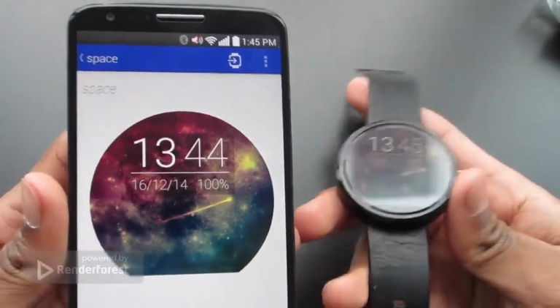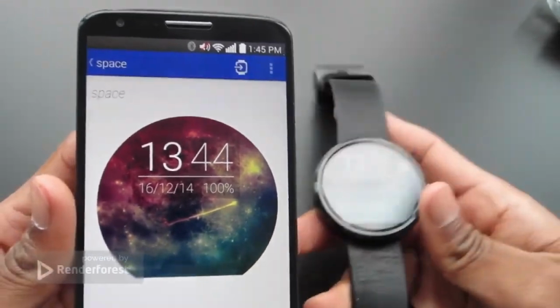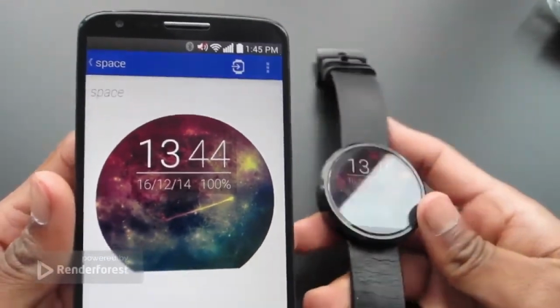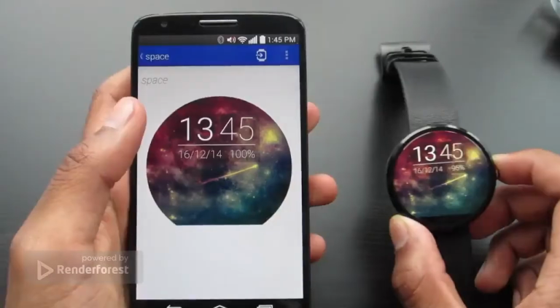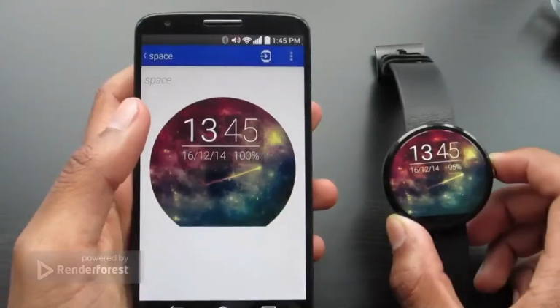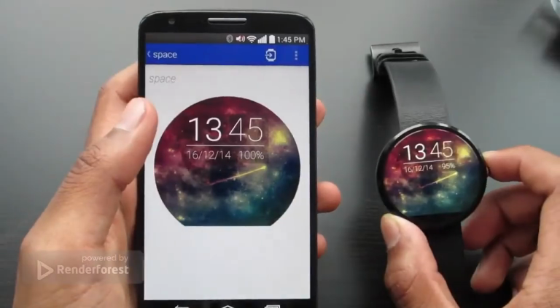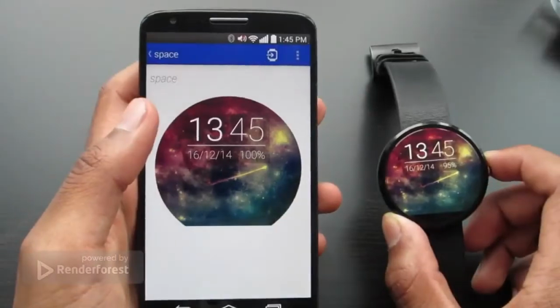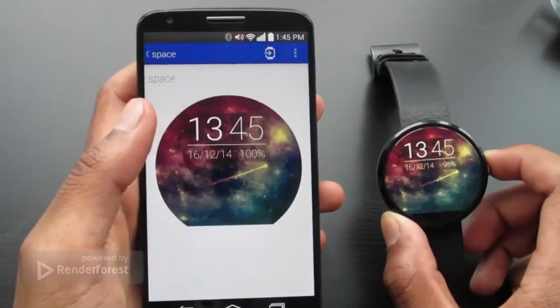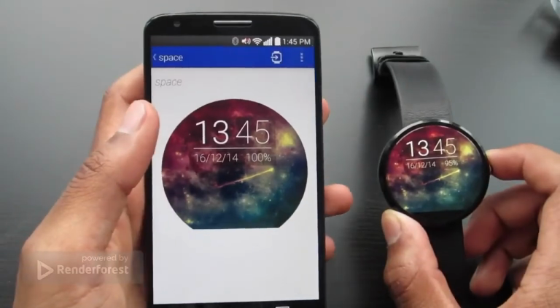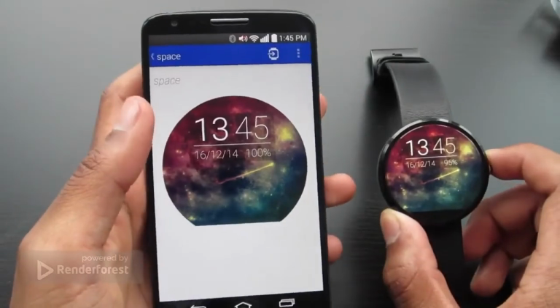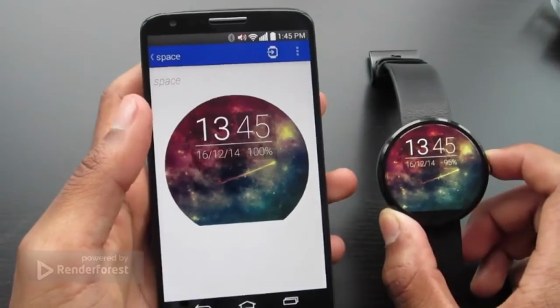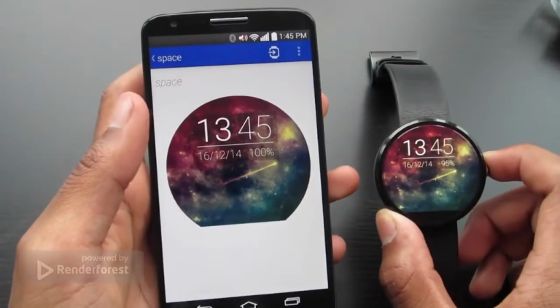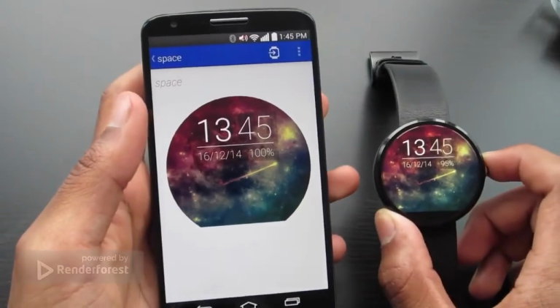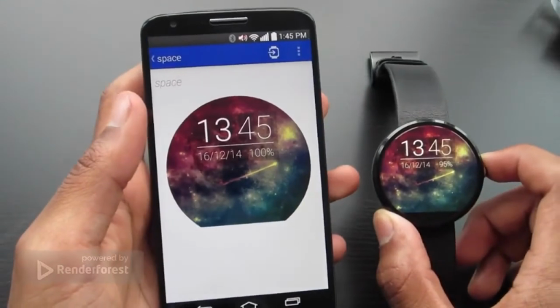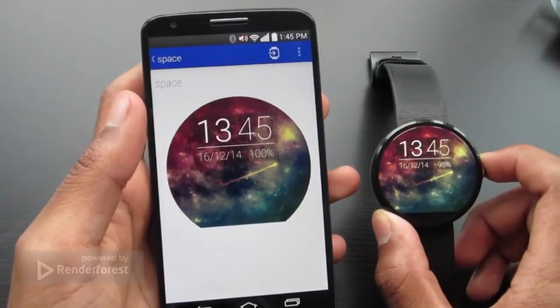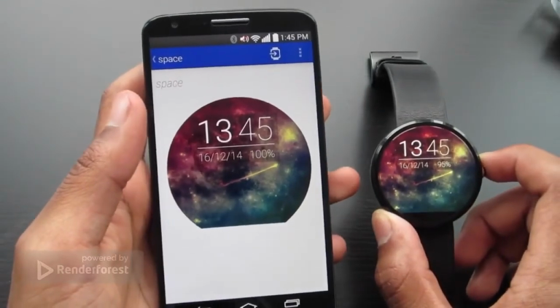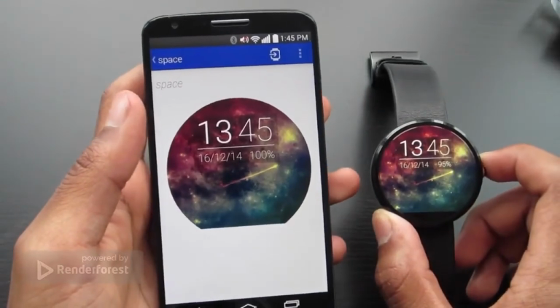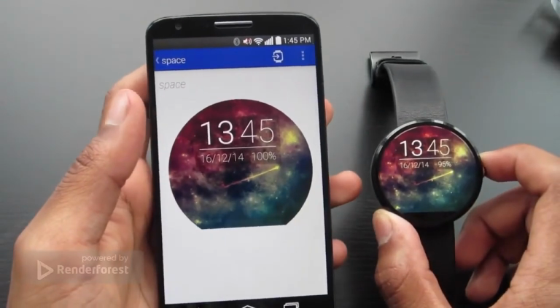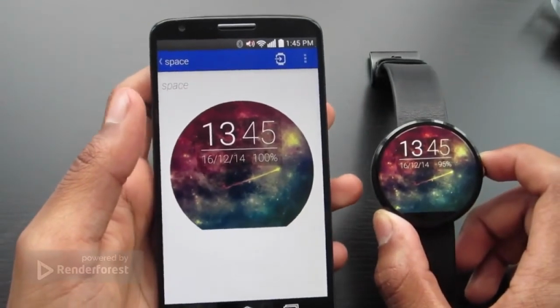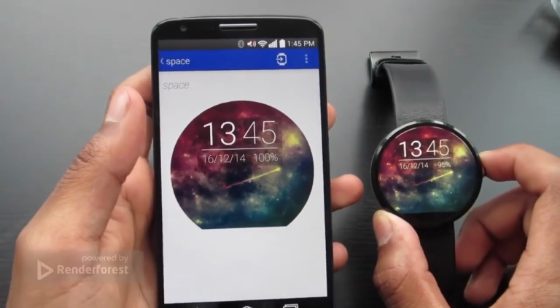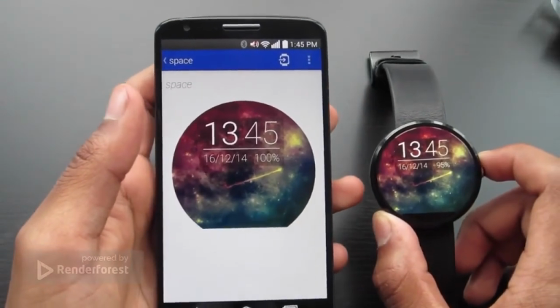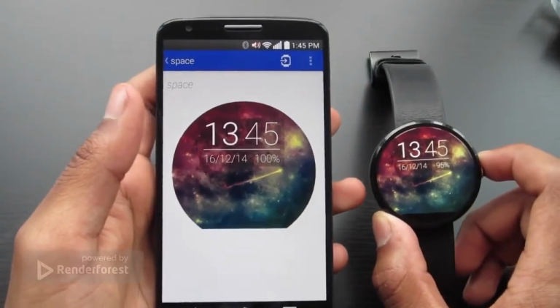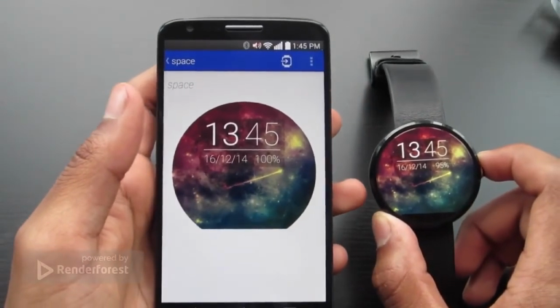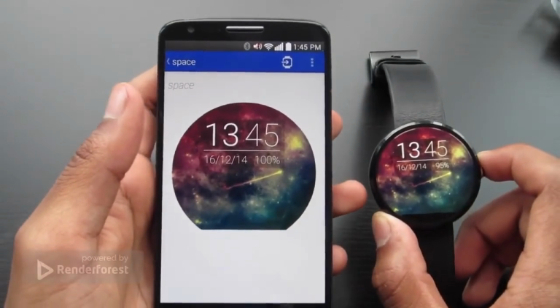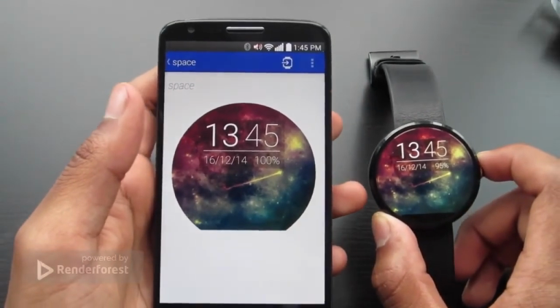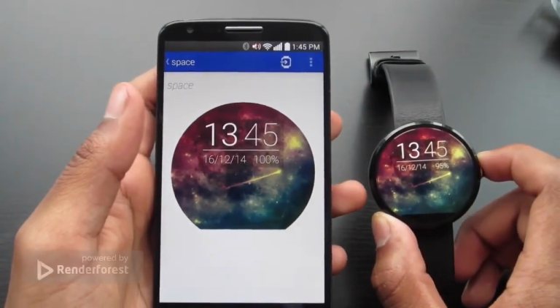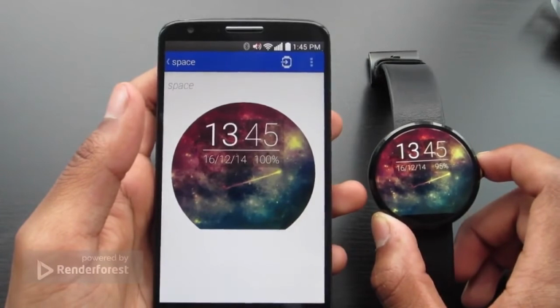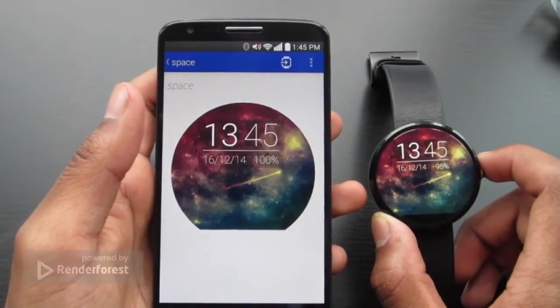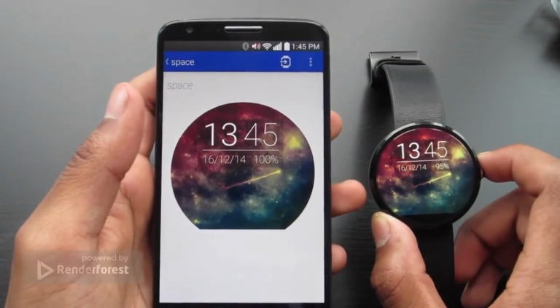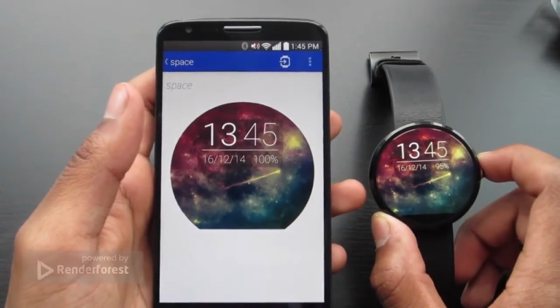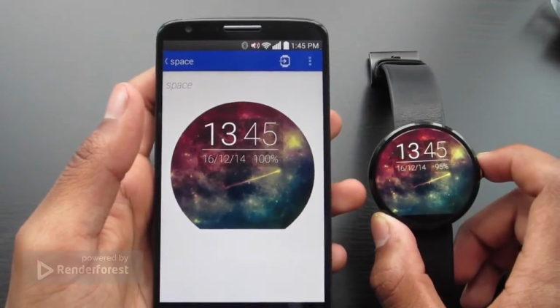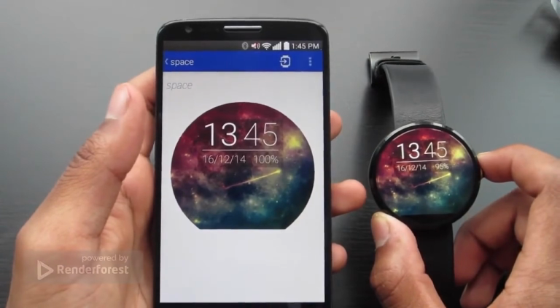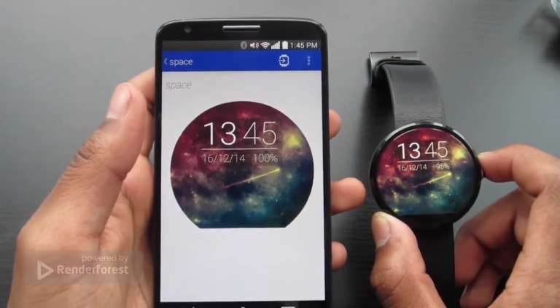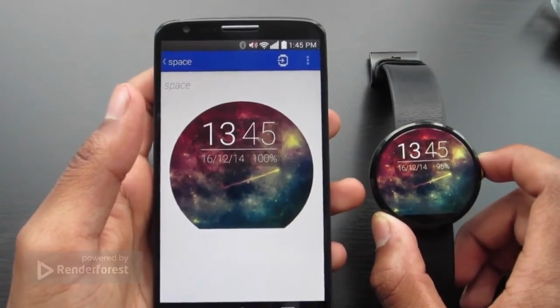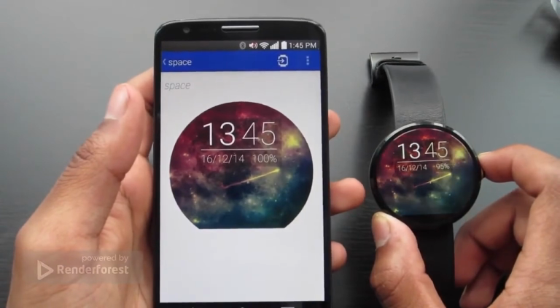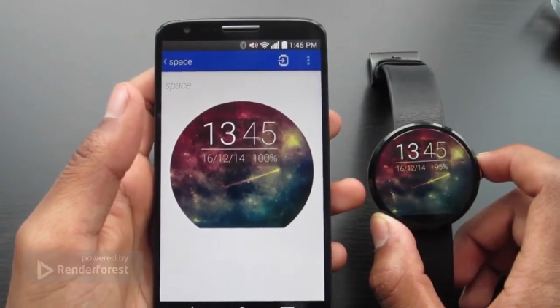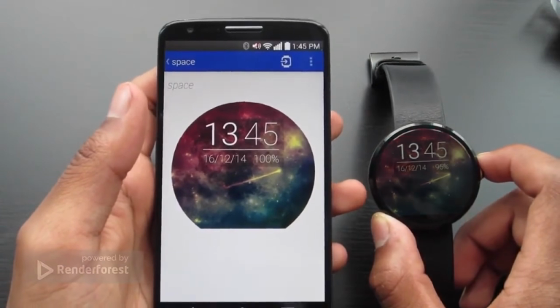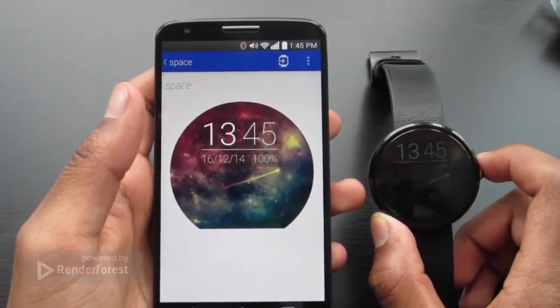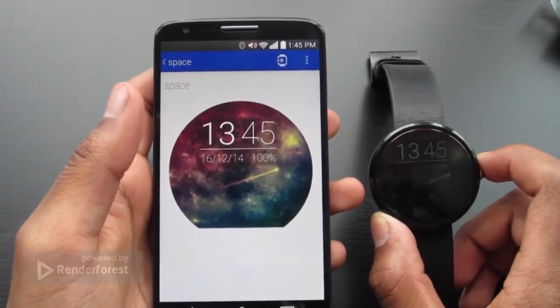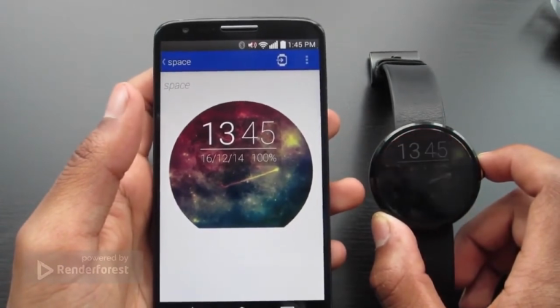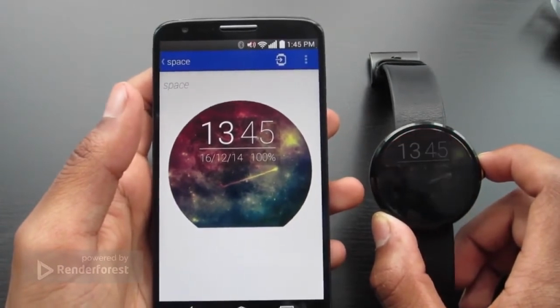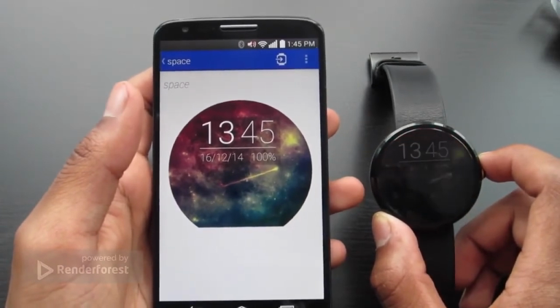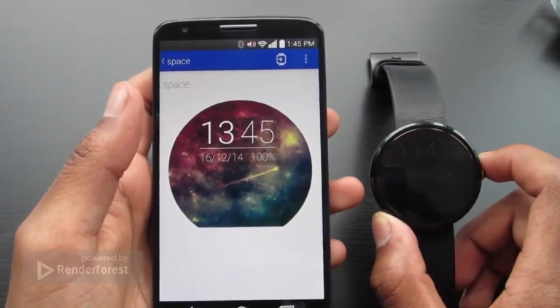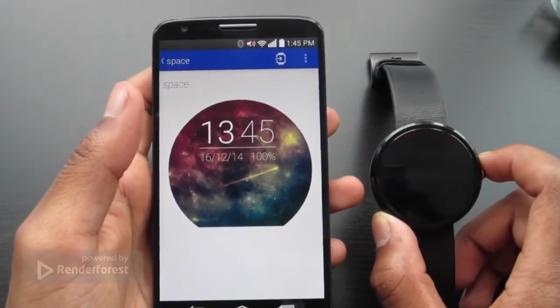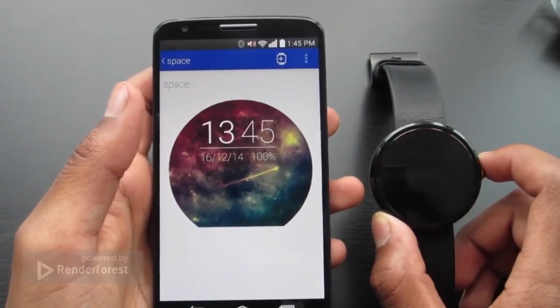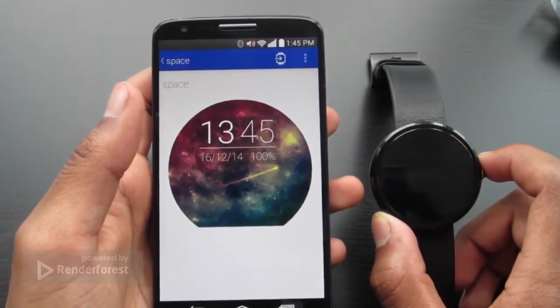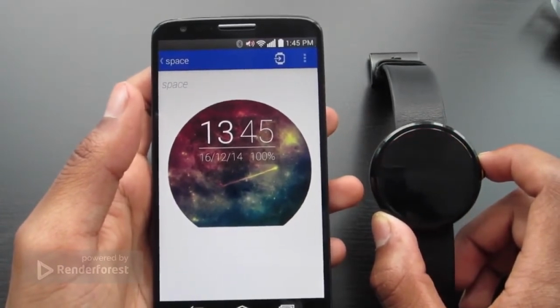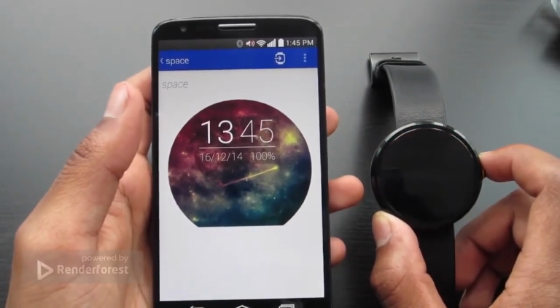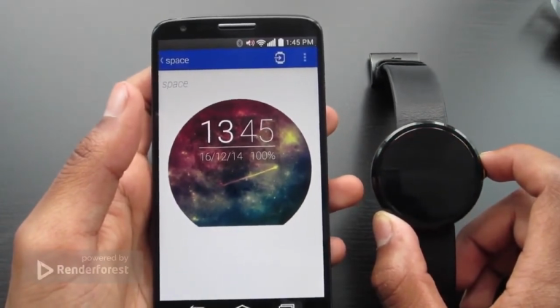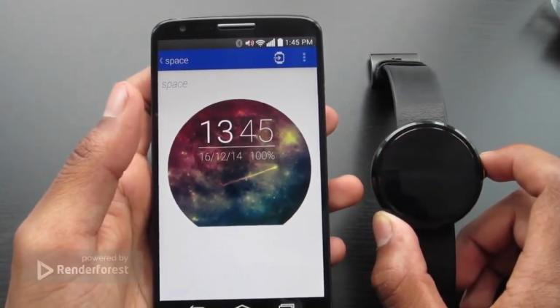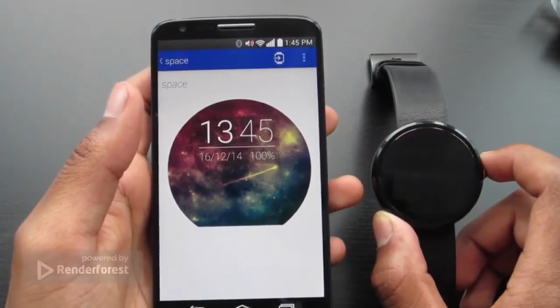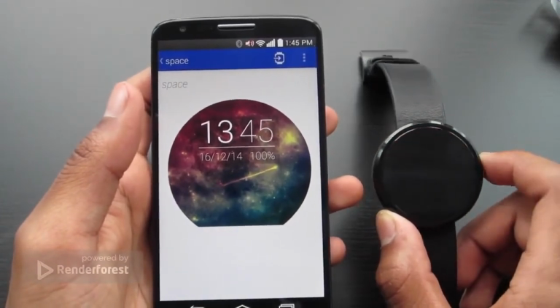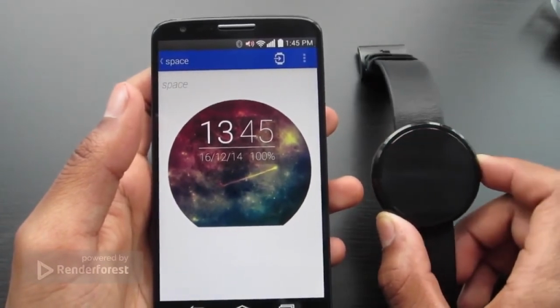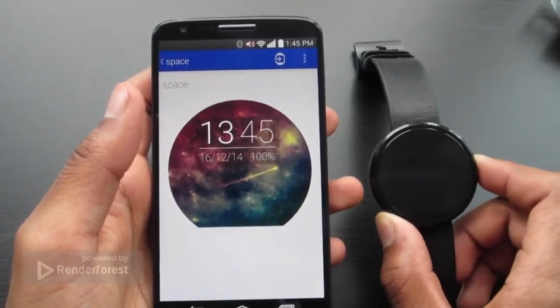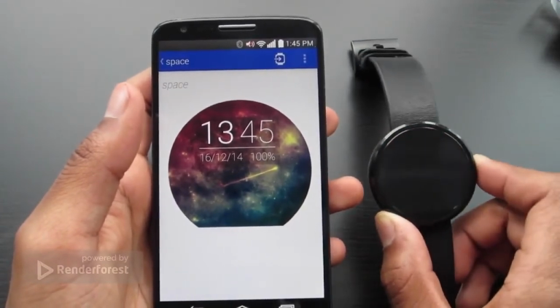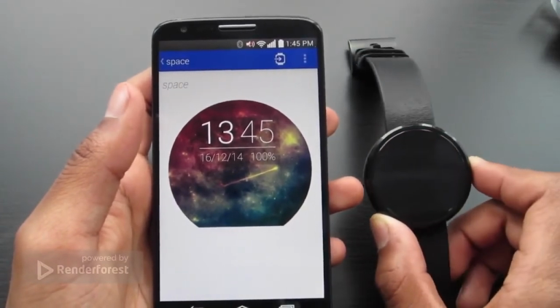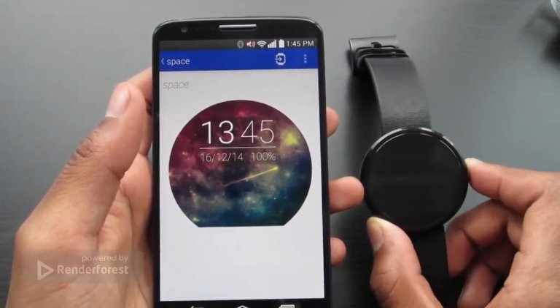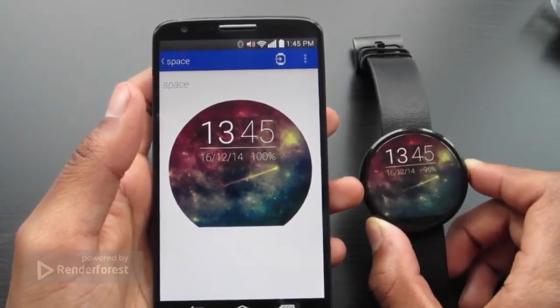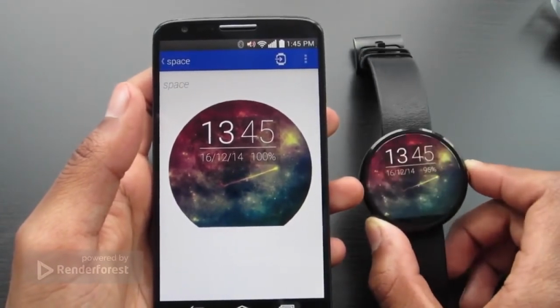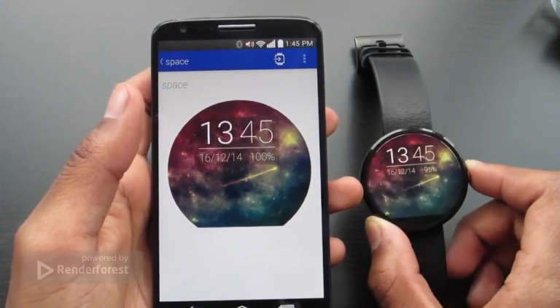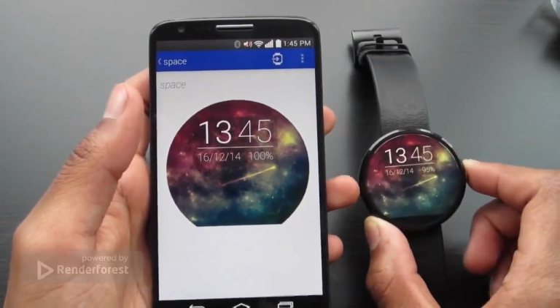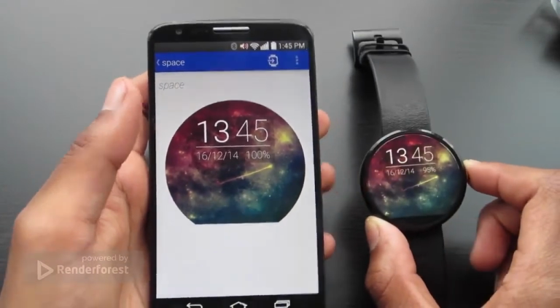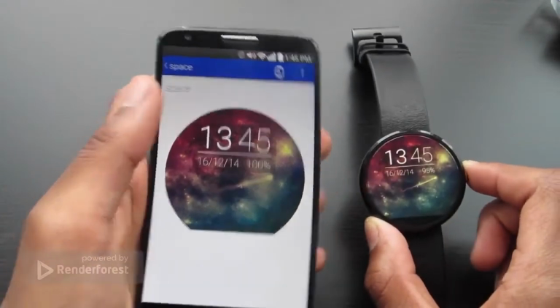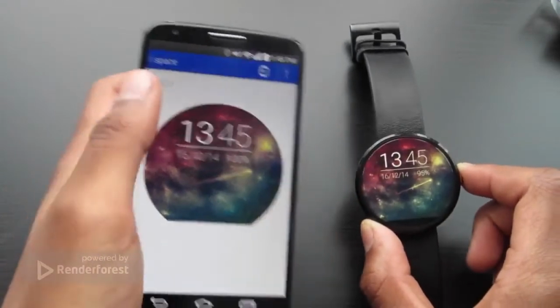I'll leave the link to Face Repo down below where you can download various watch faces. Thanks for watching.